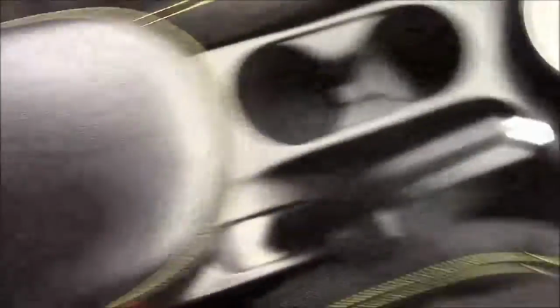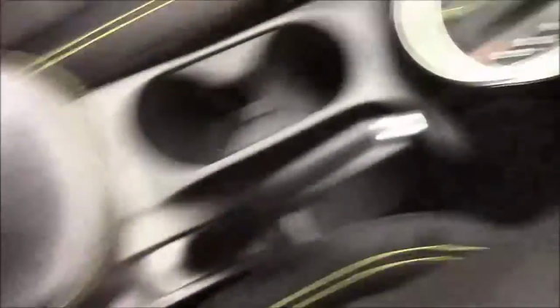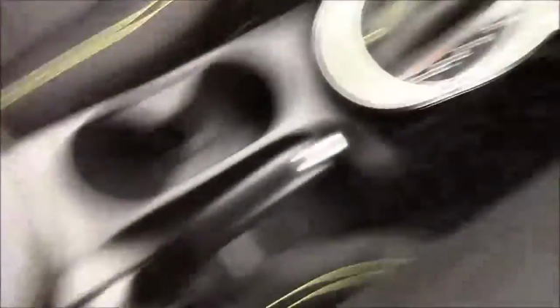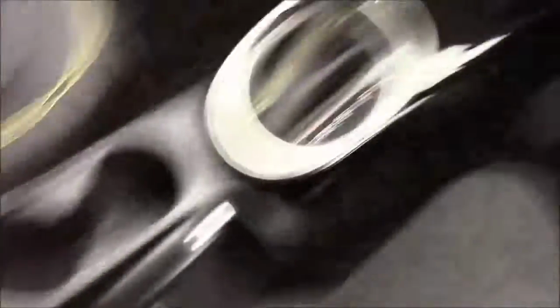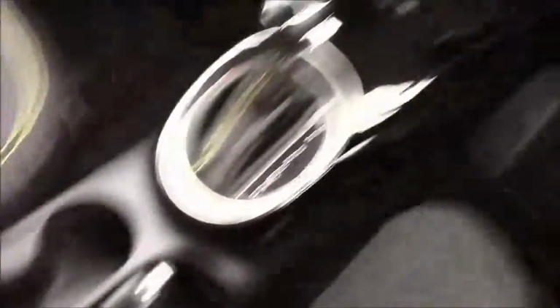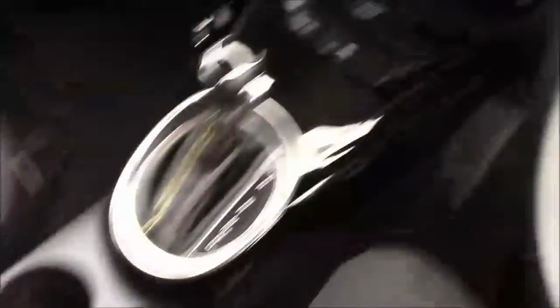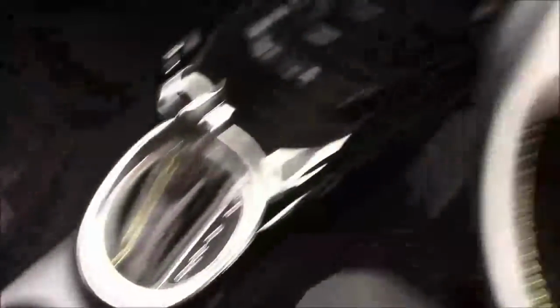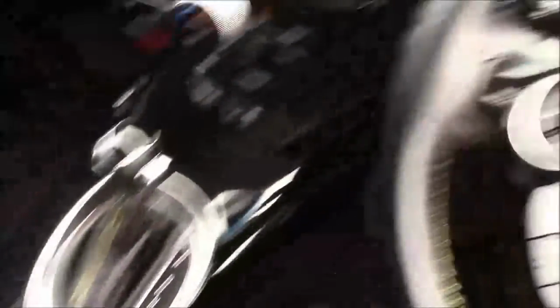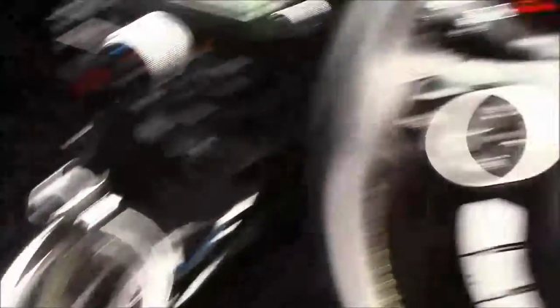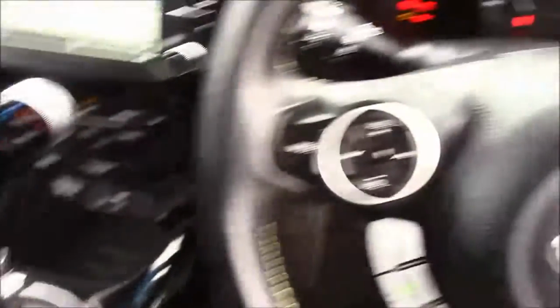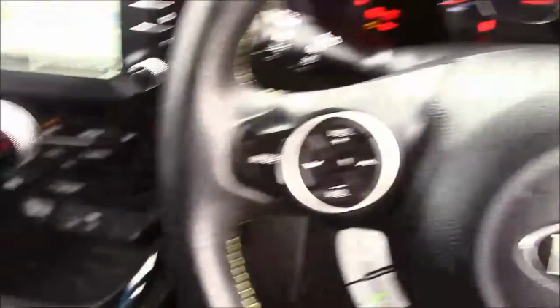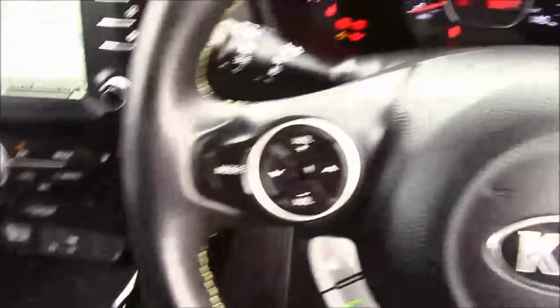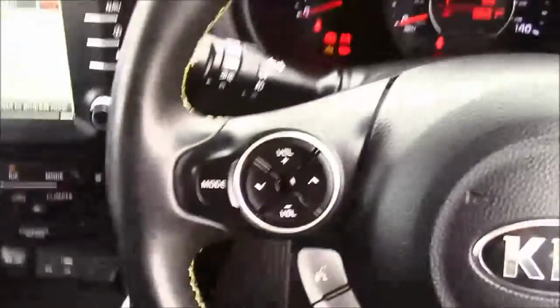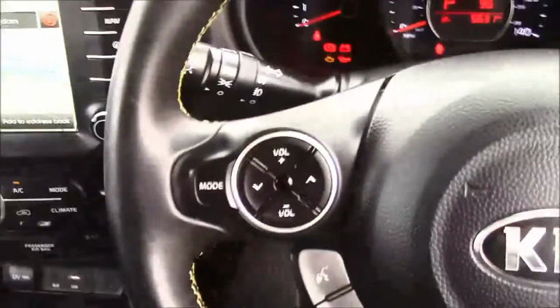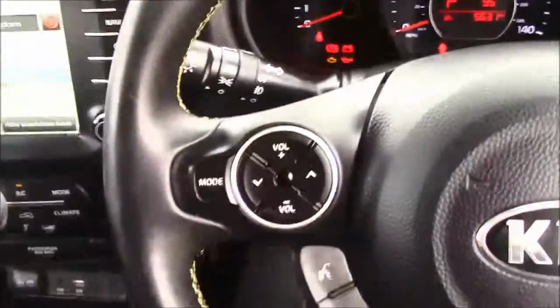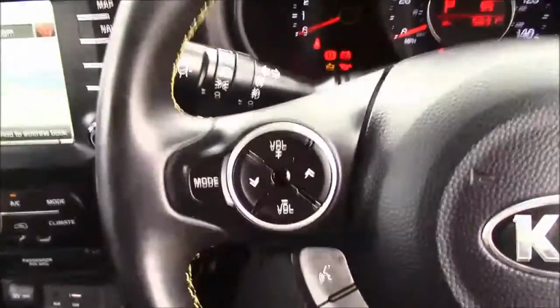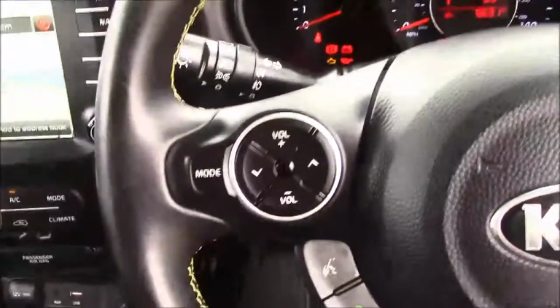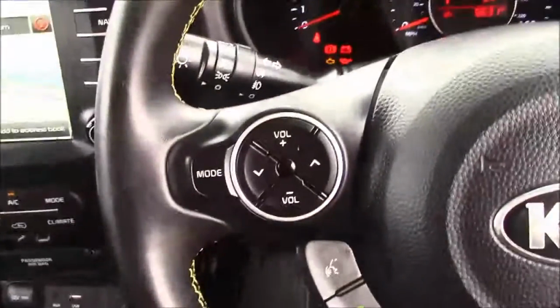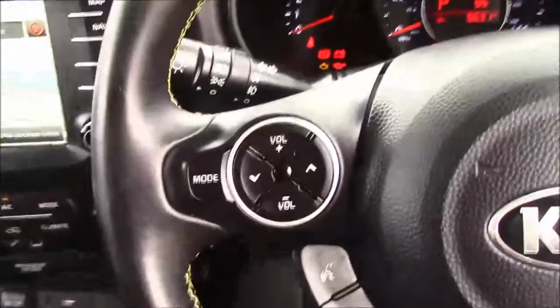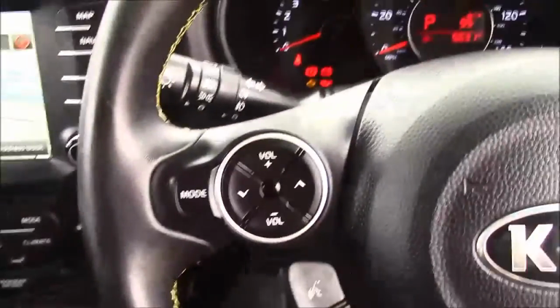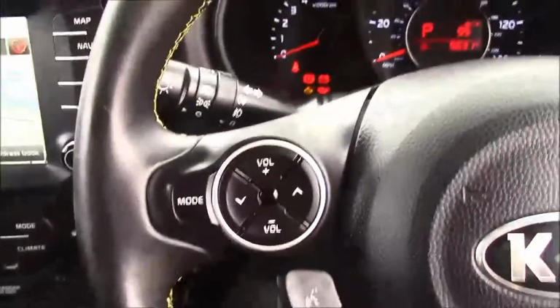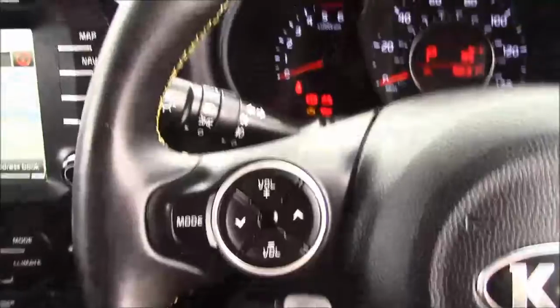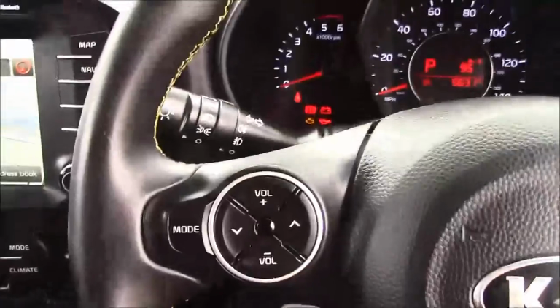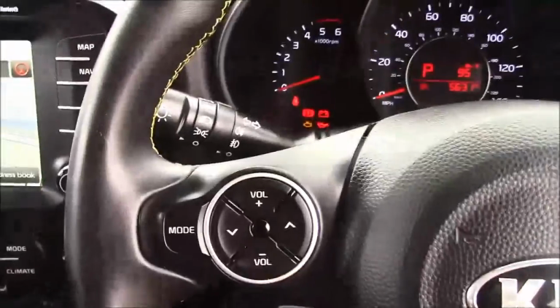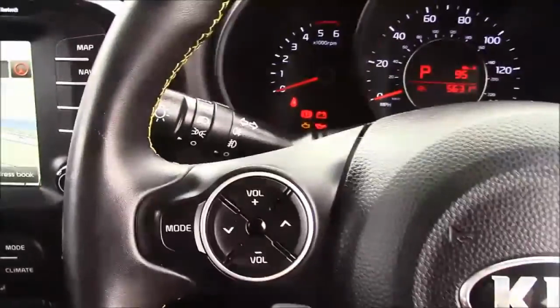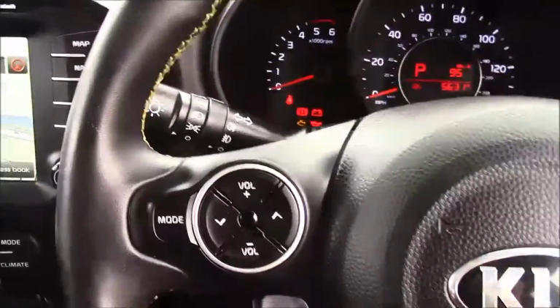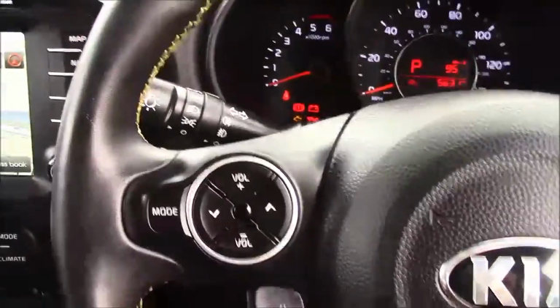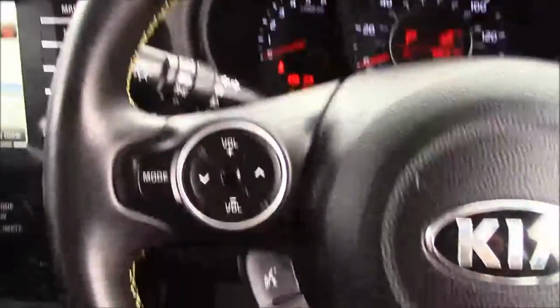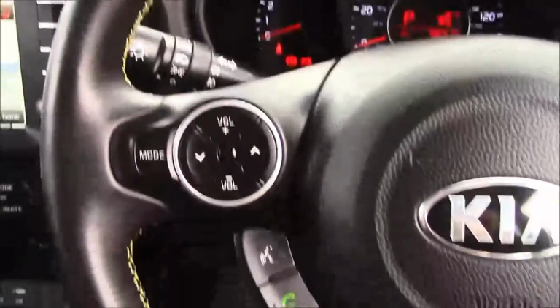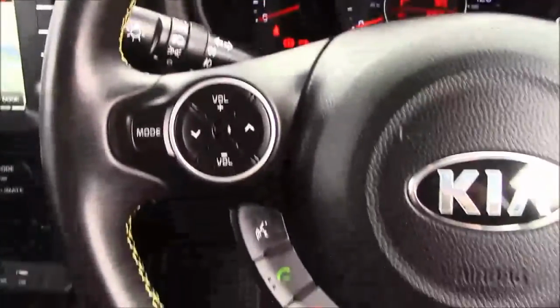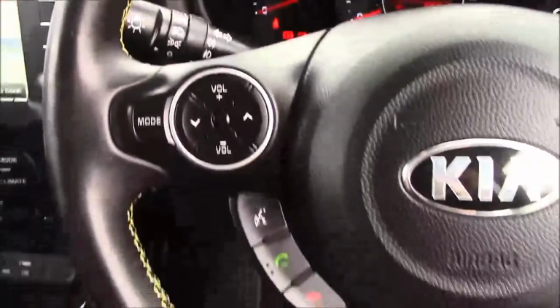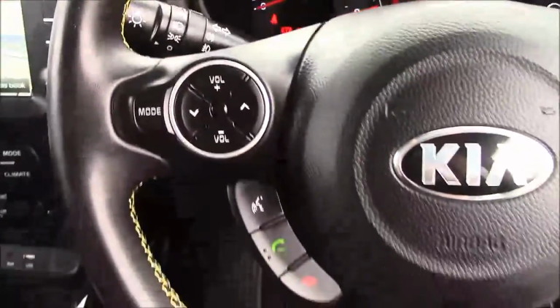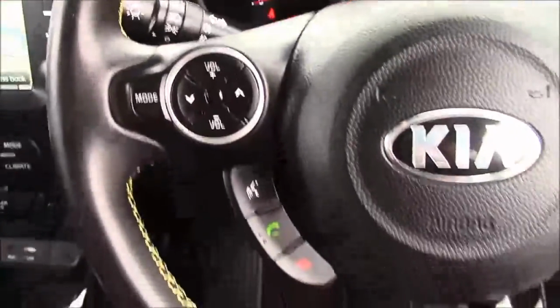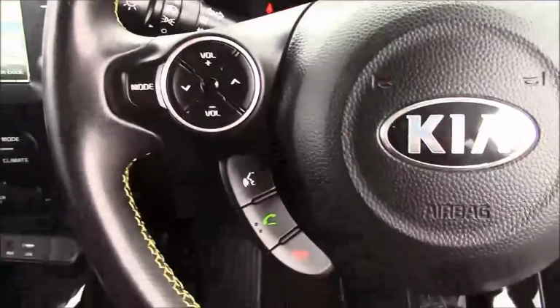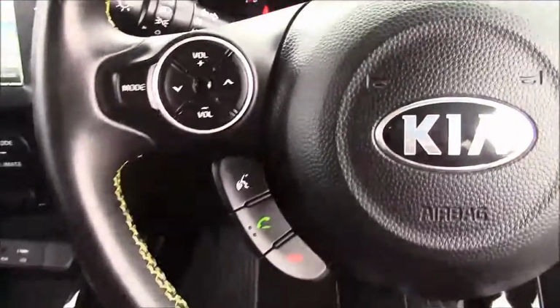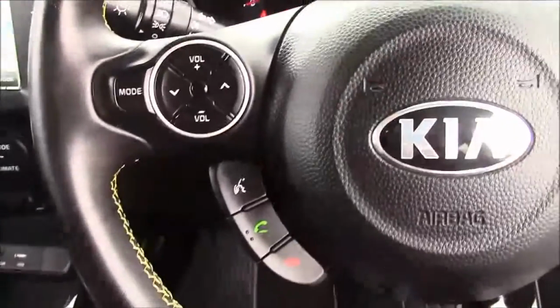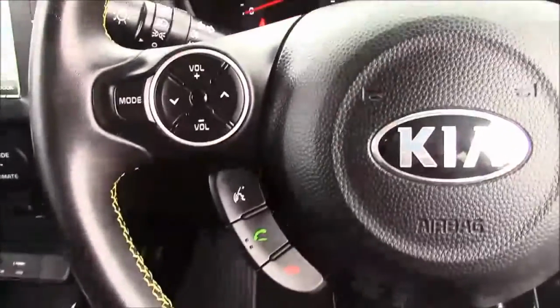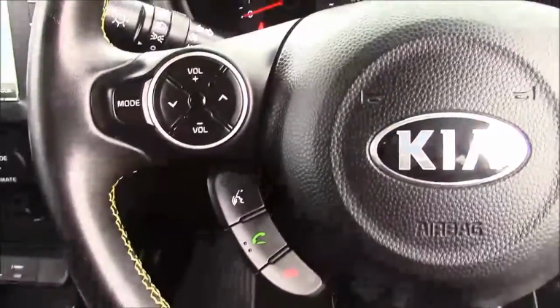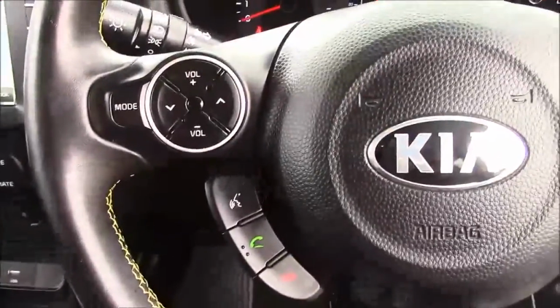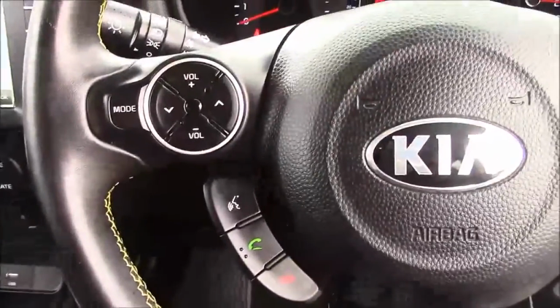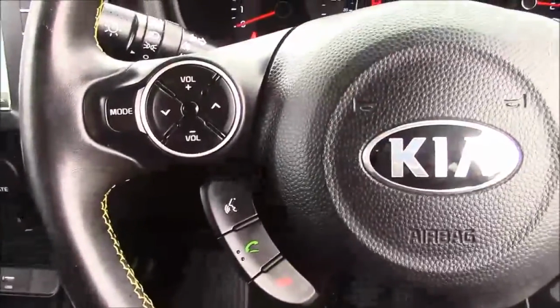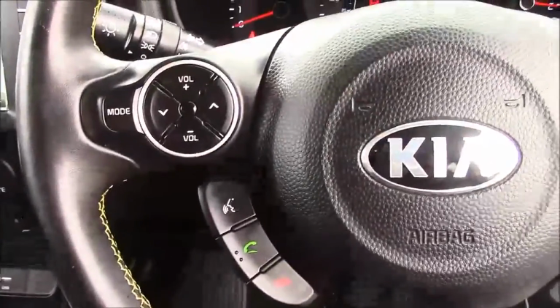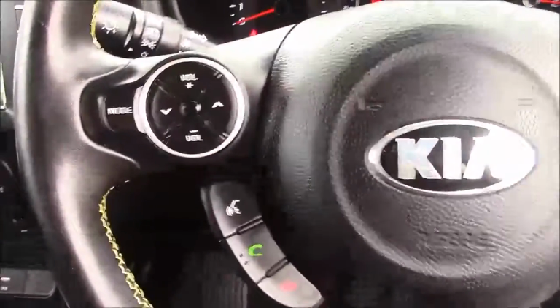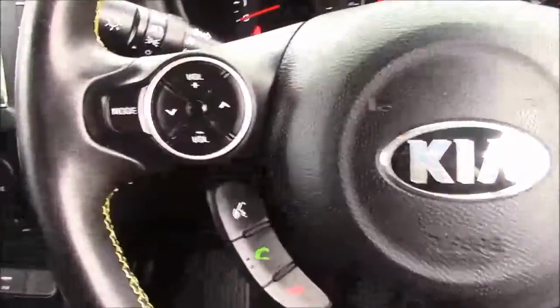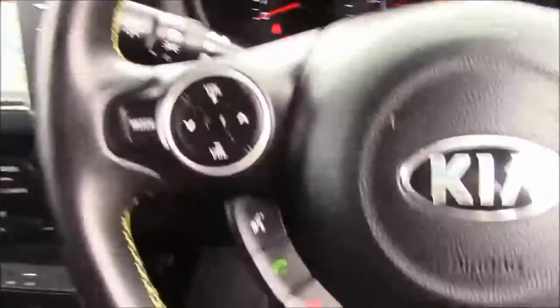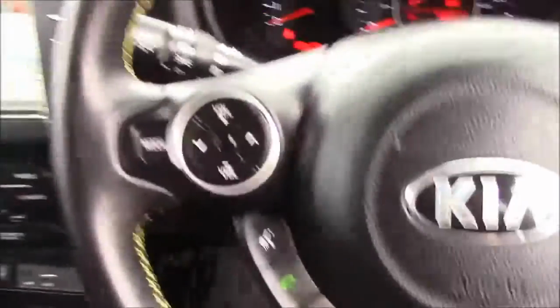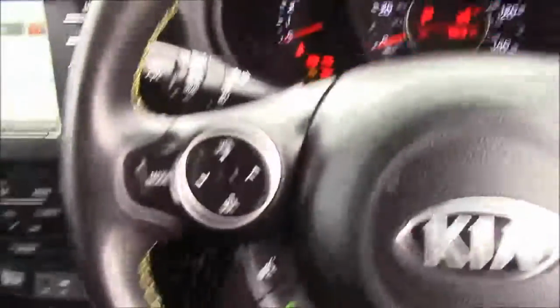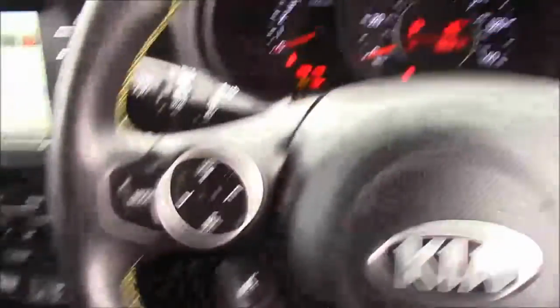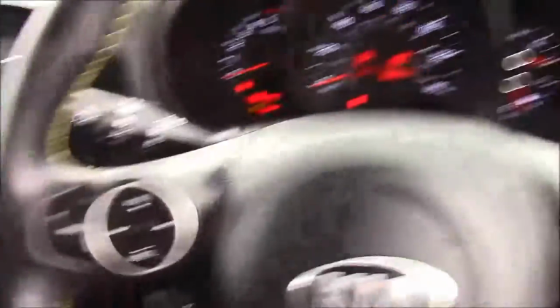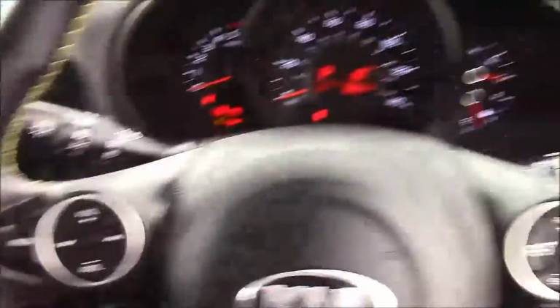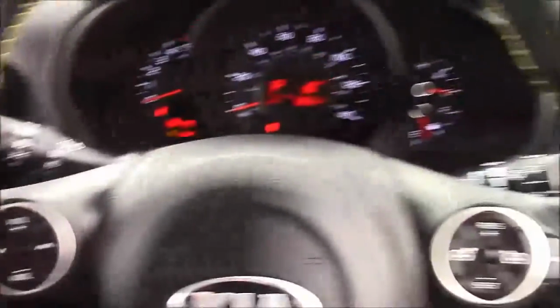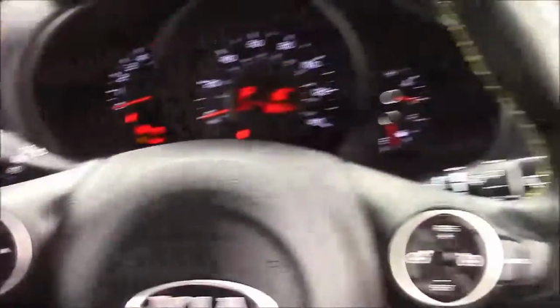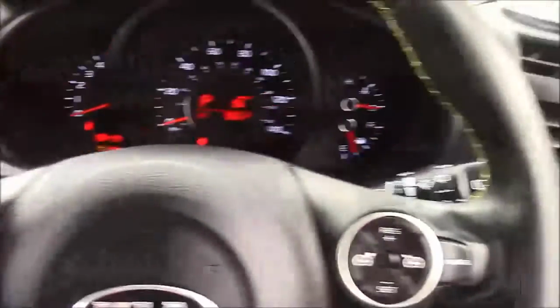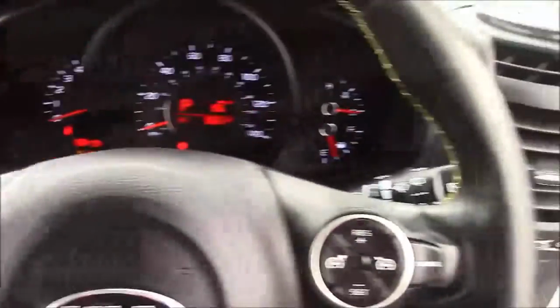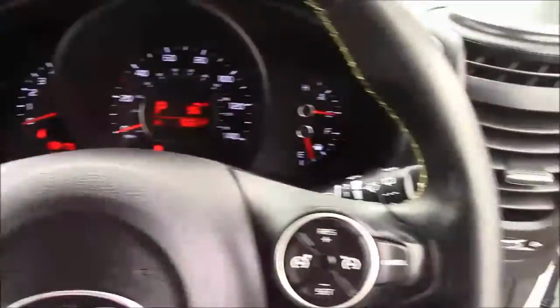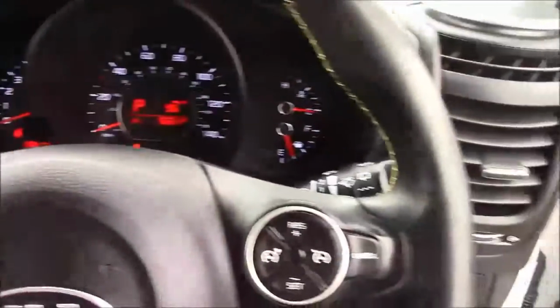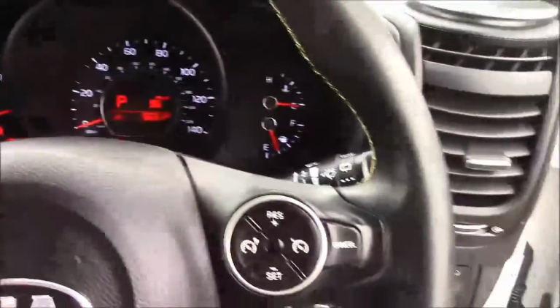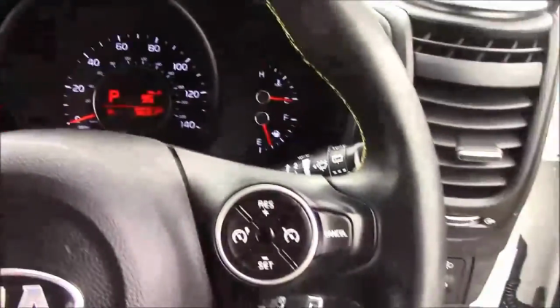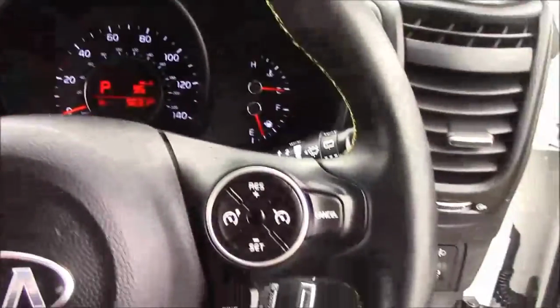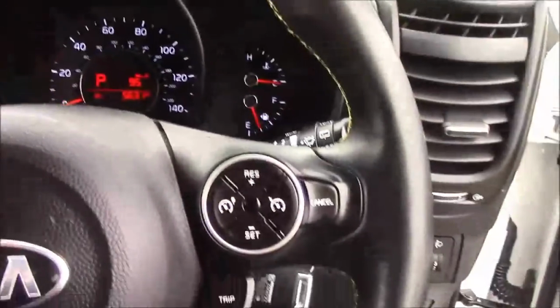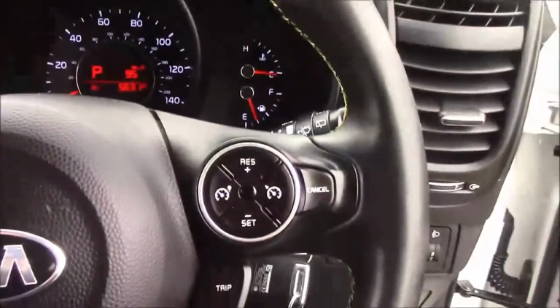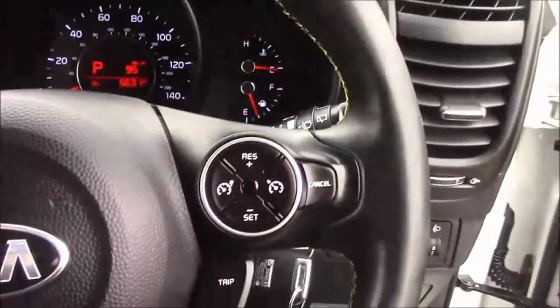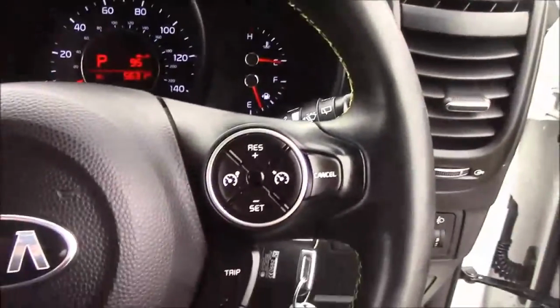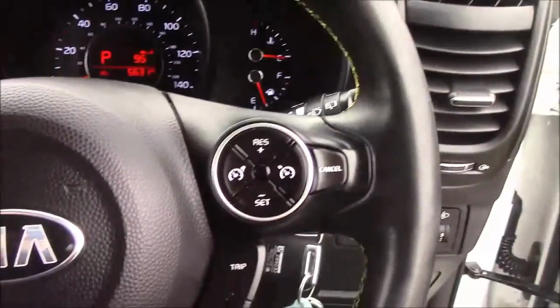Onto the steering wheel now. On the left-hand side you'll see your mounted audio controls and your Bluetooth connectivity. And on the right-hand side, we have everything to do with your cruise control.